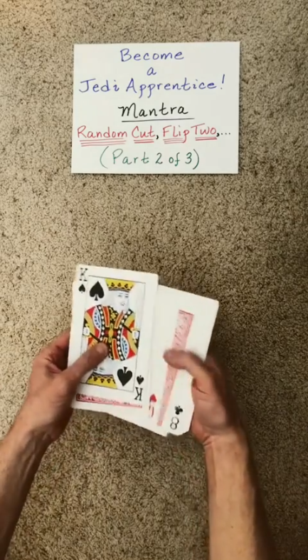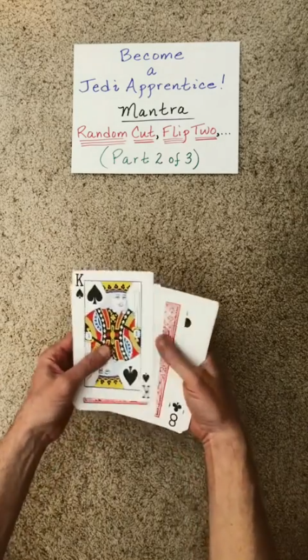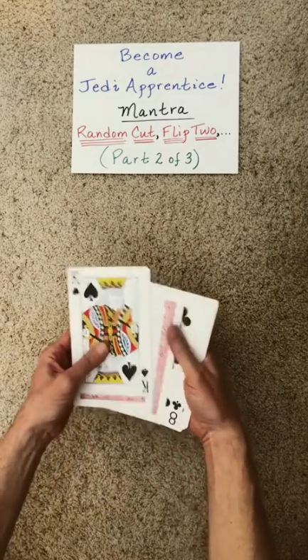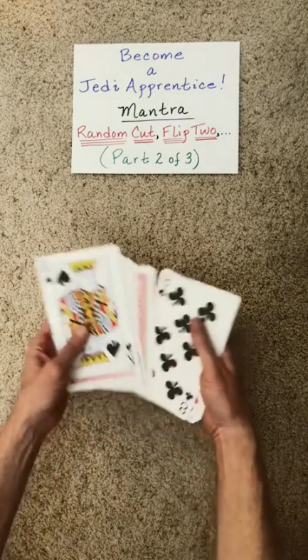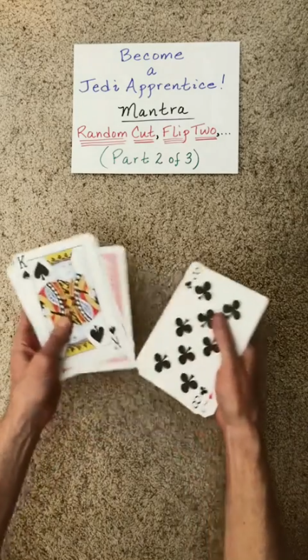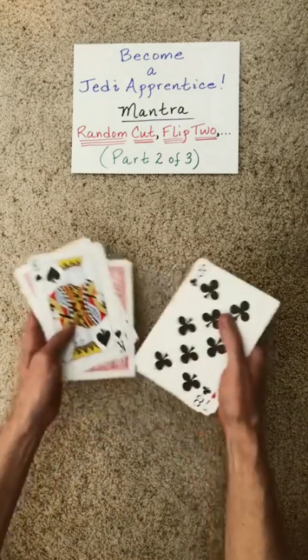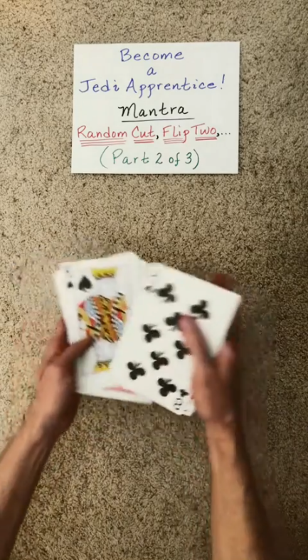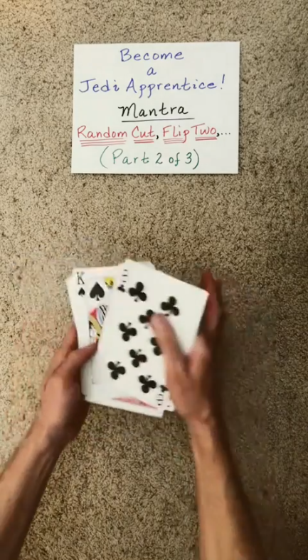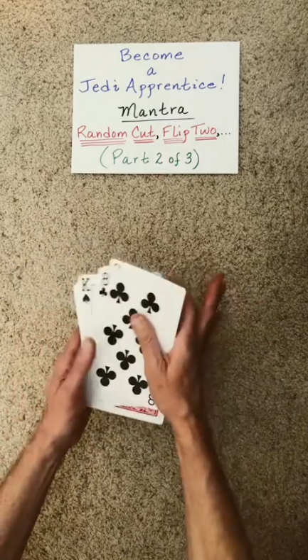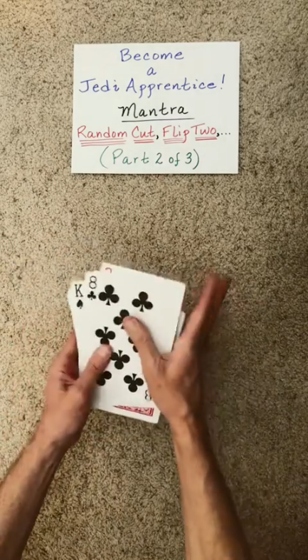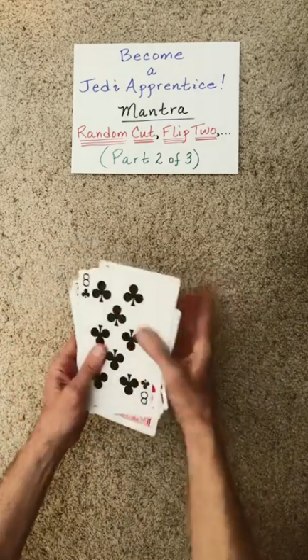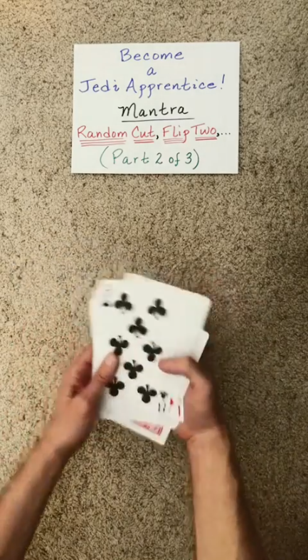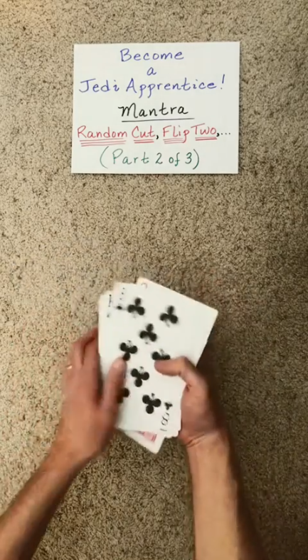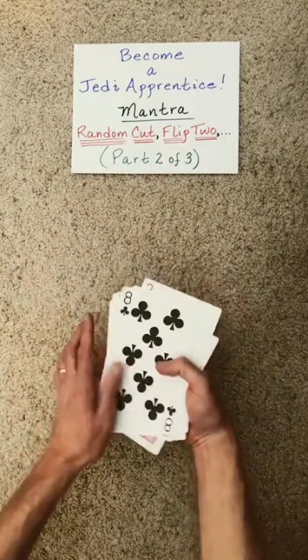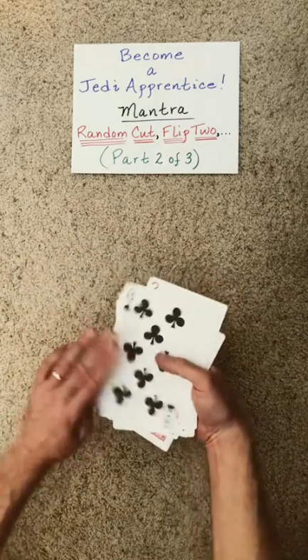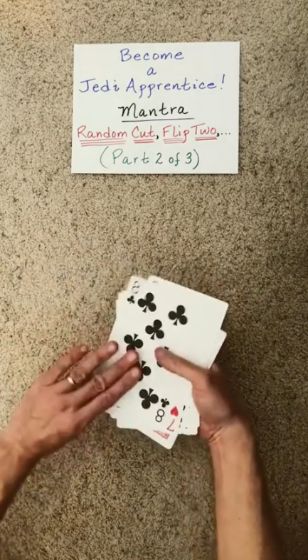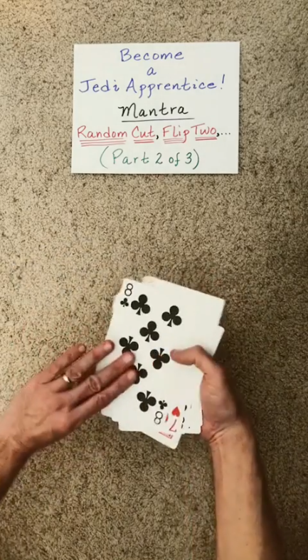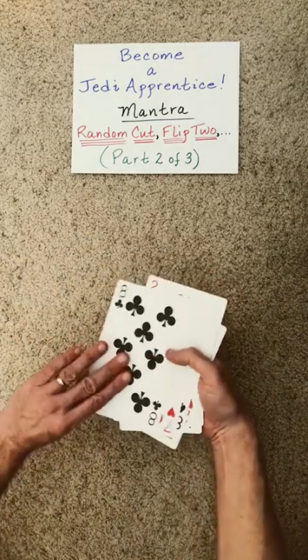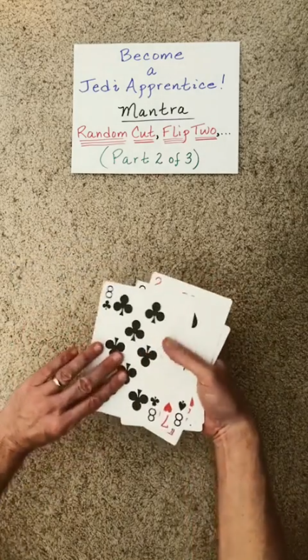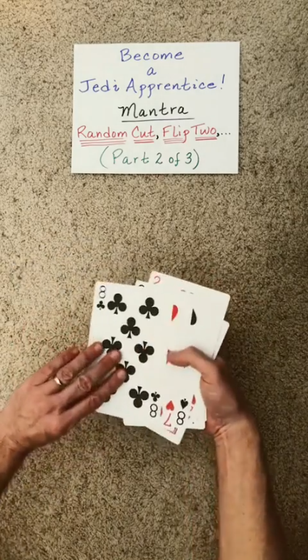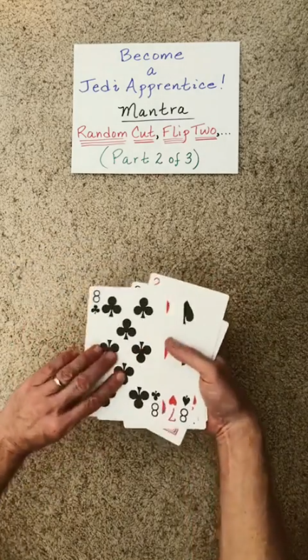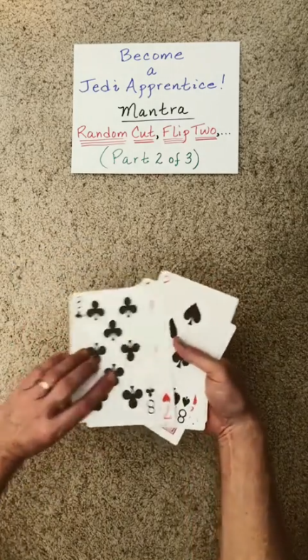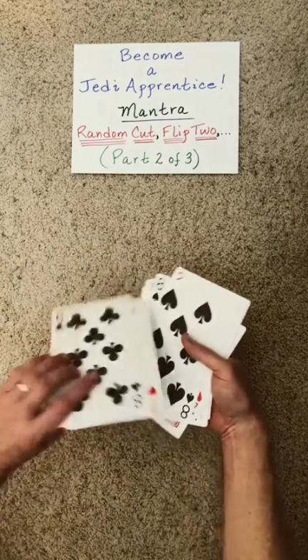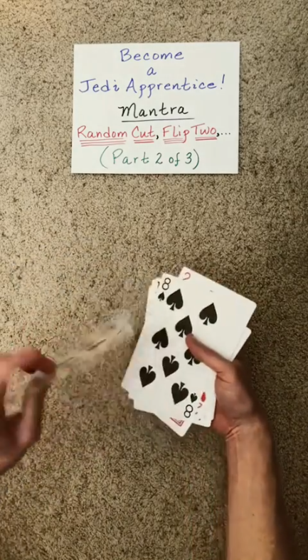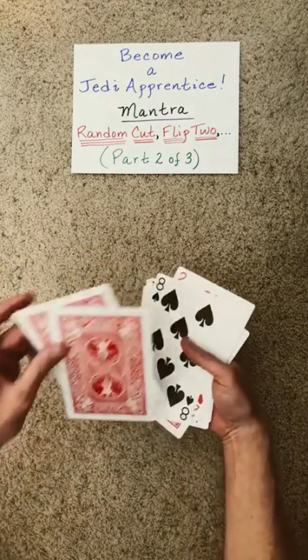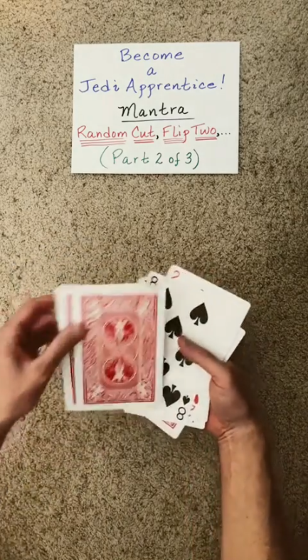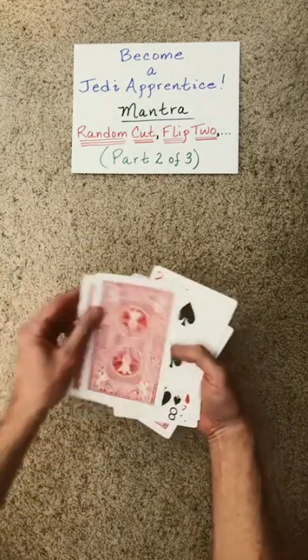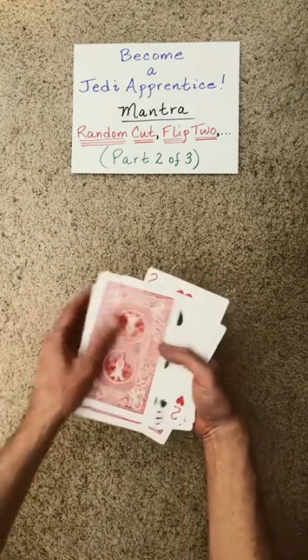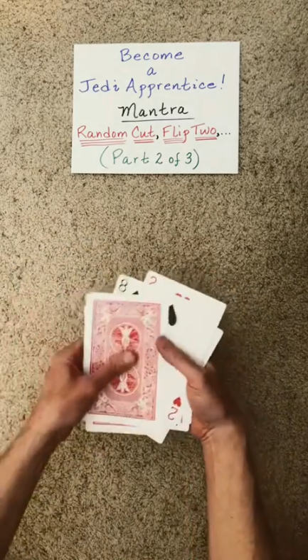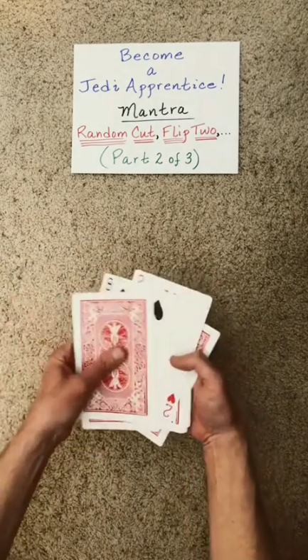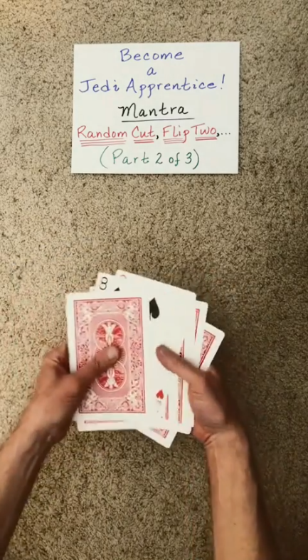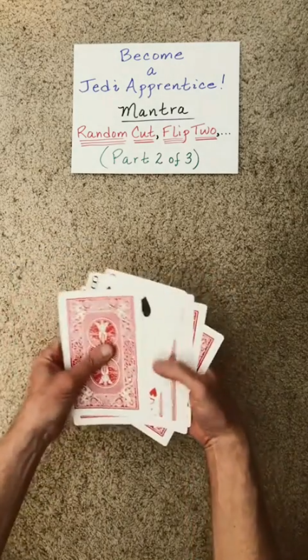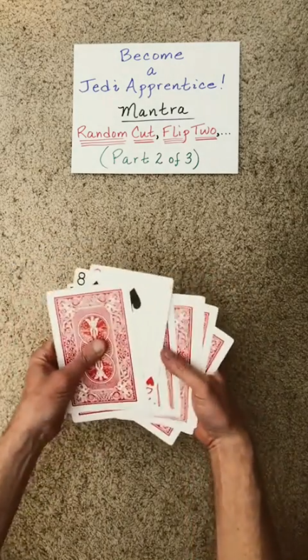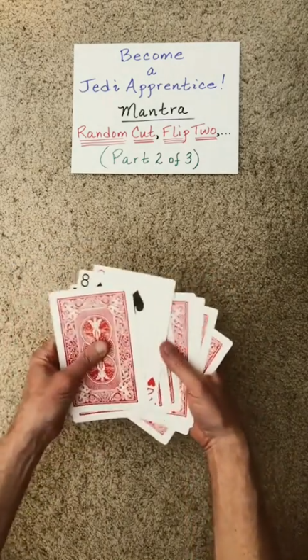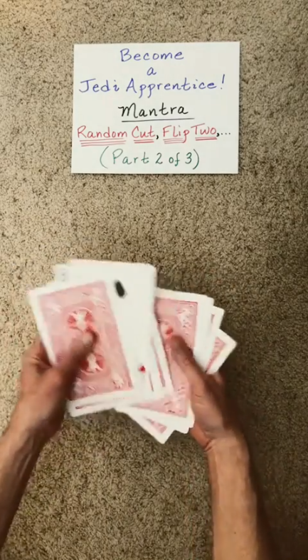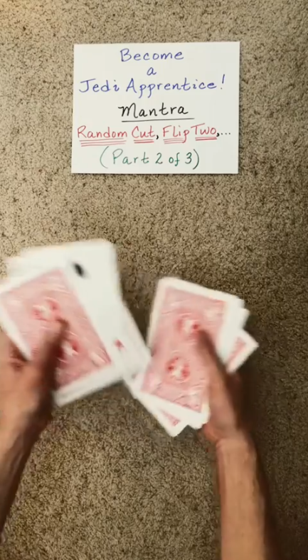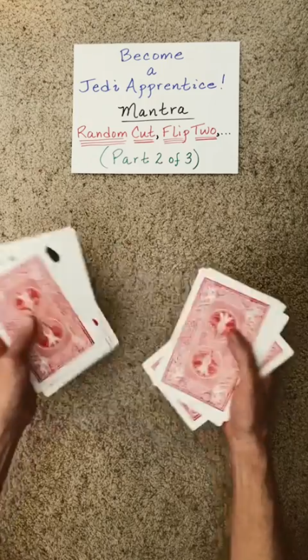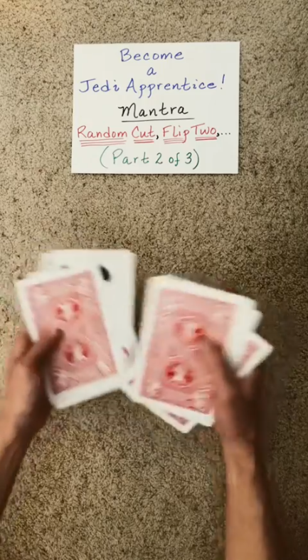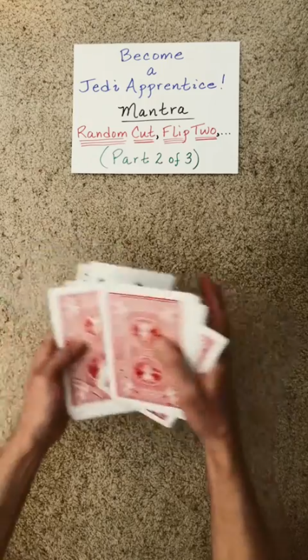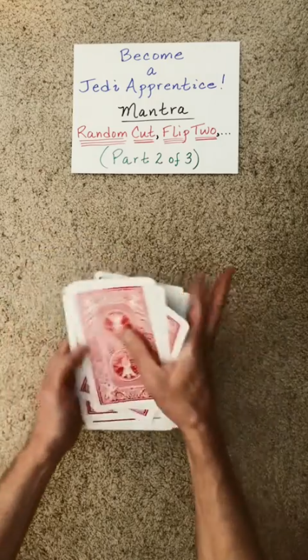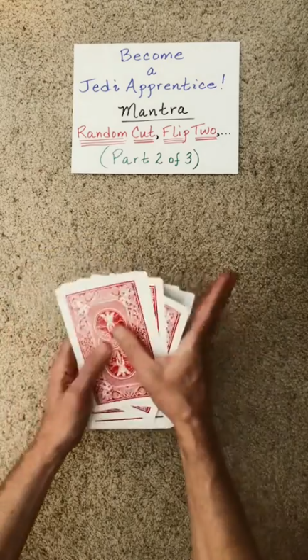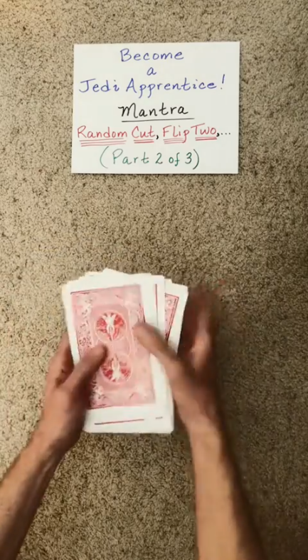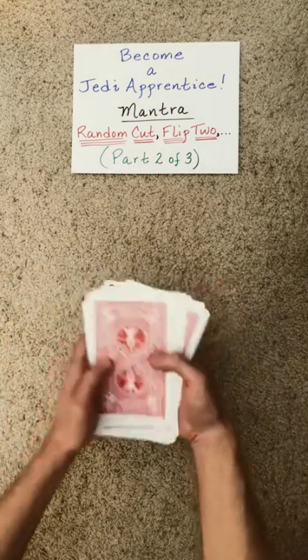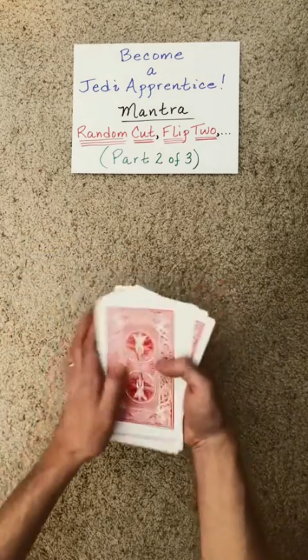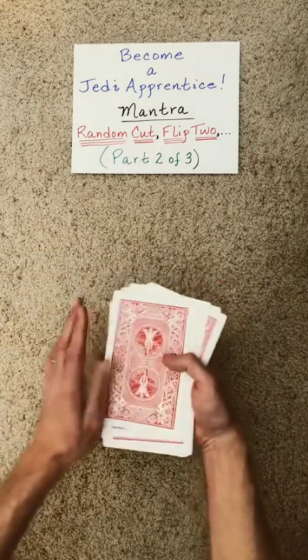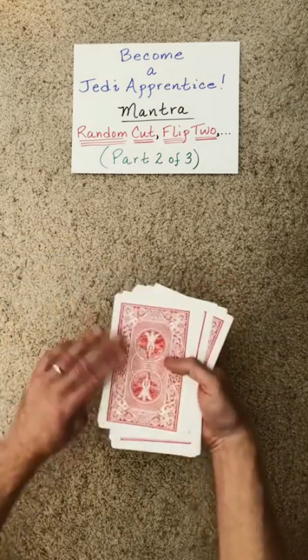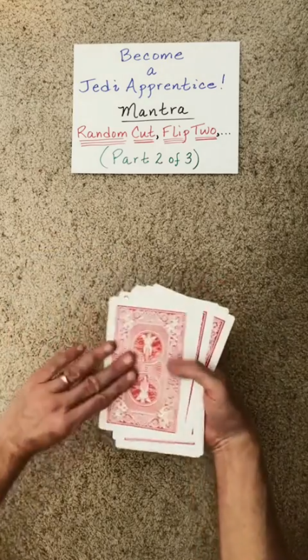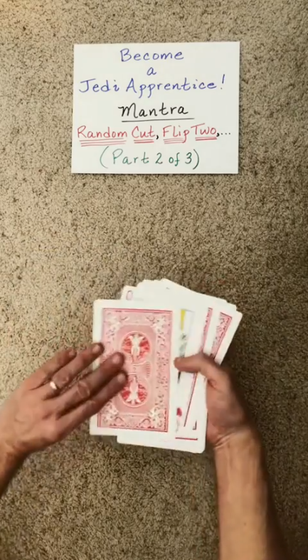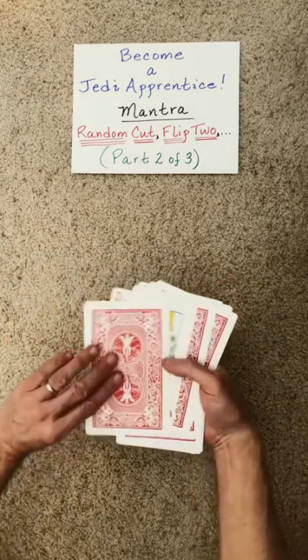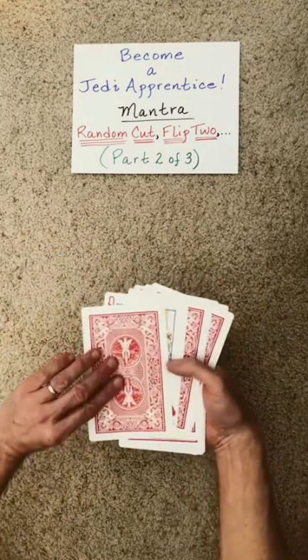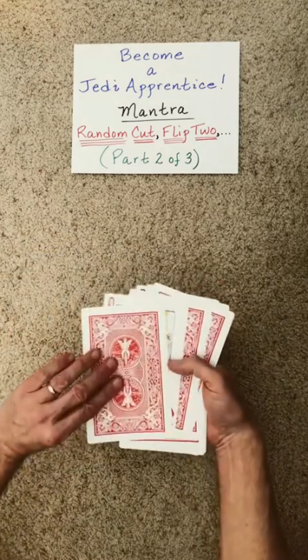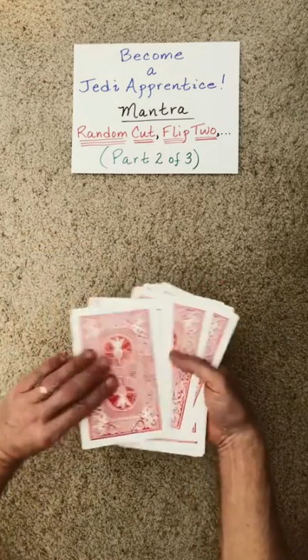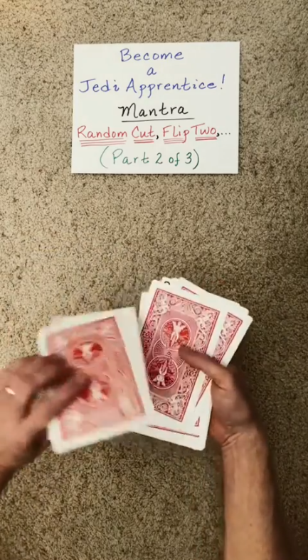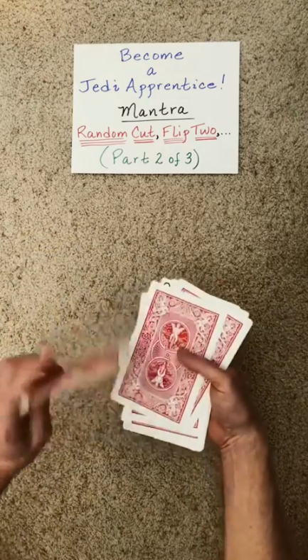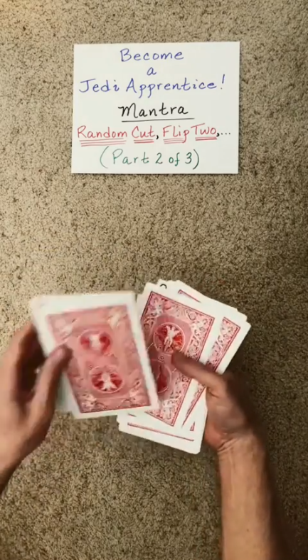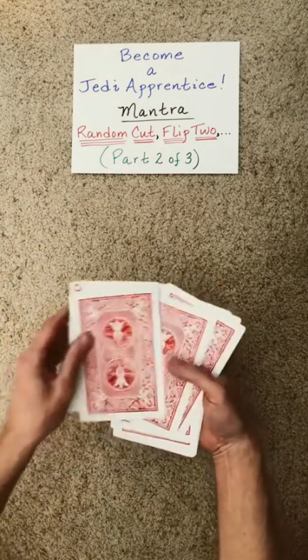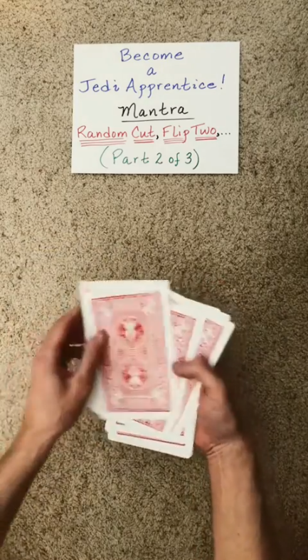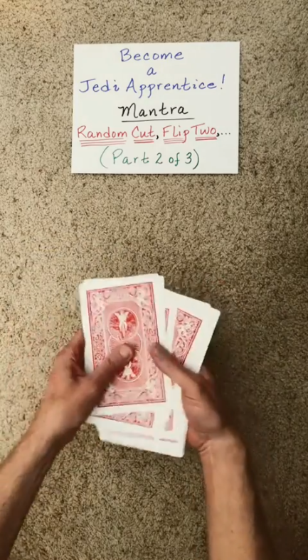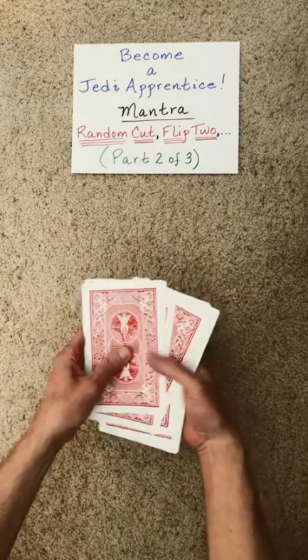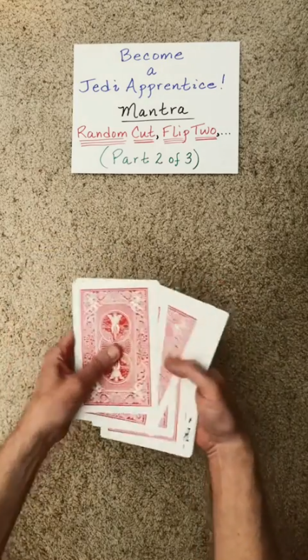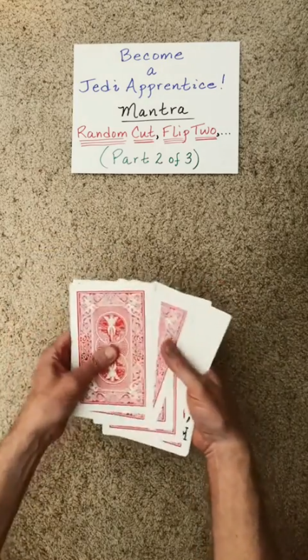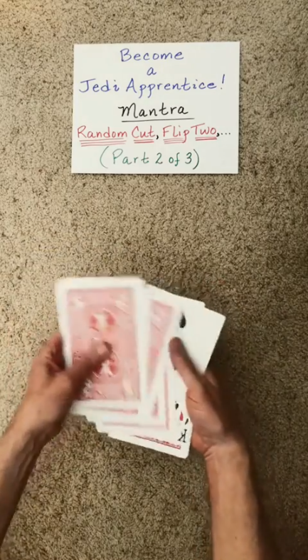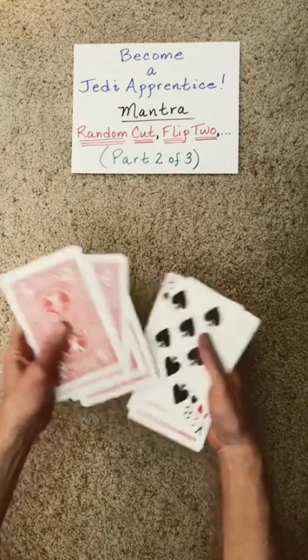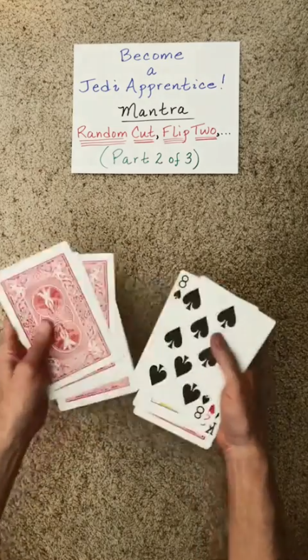Random cut, flip the top two. Random cut, flip the top two.